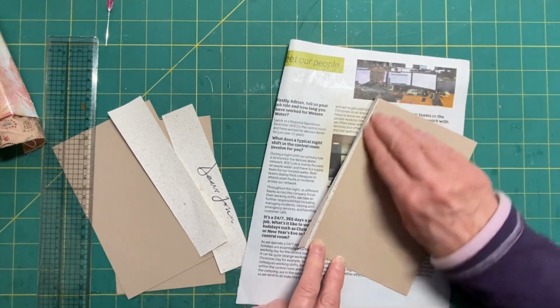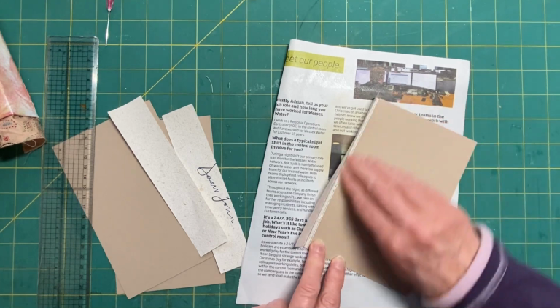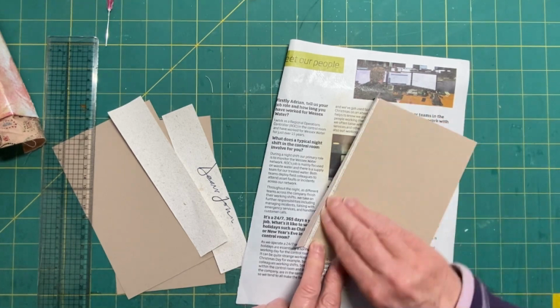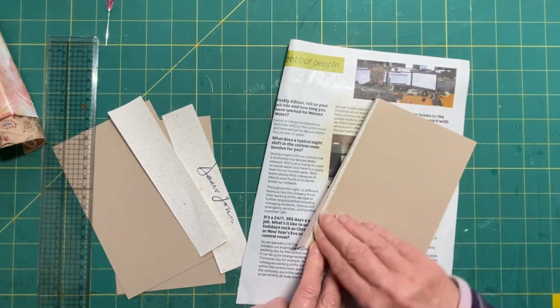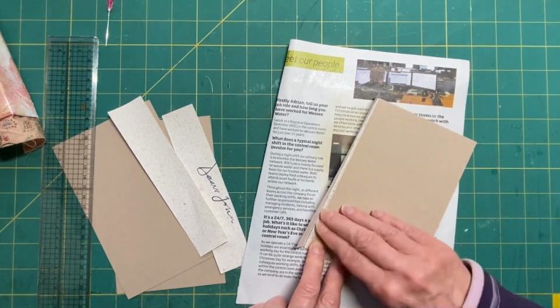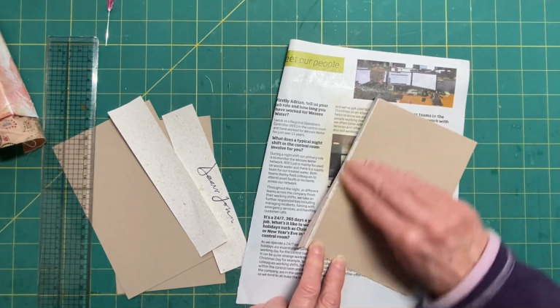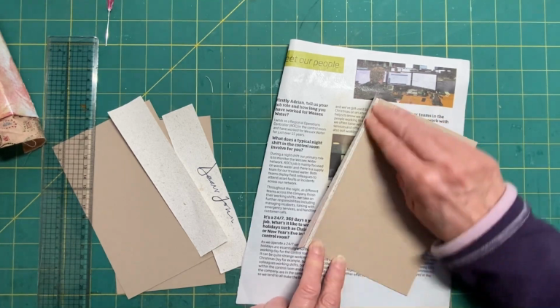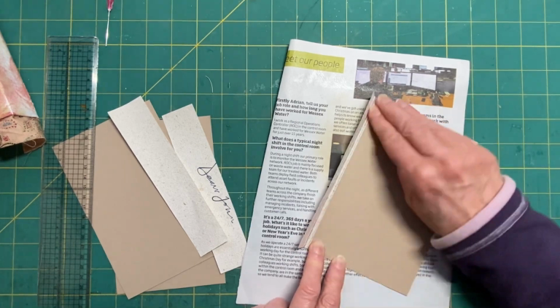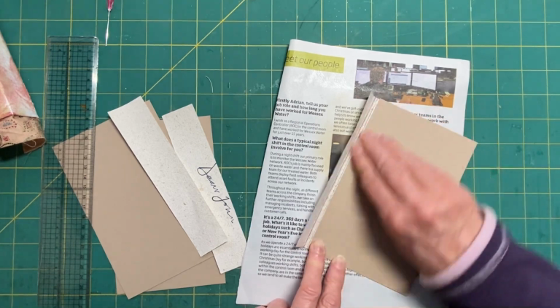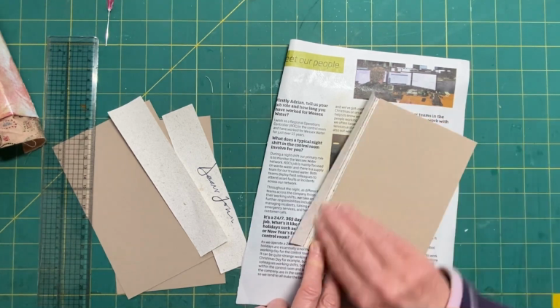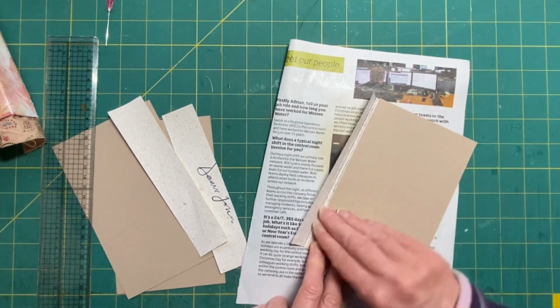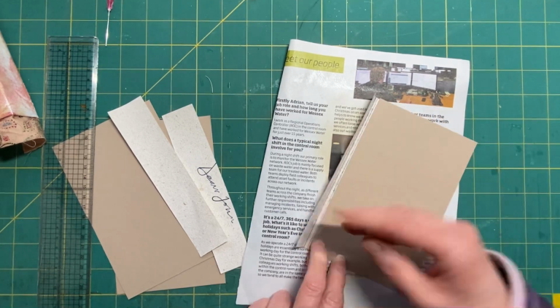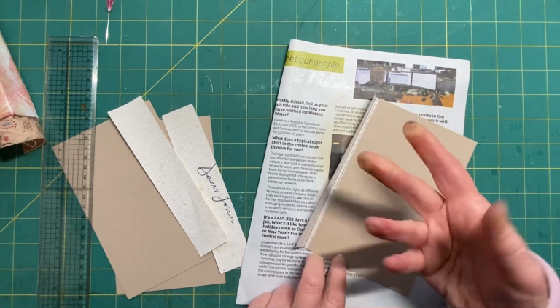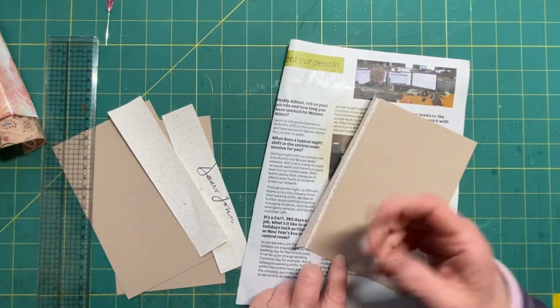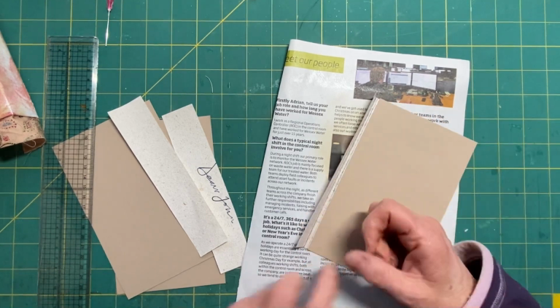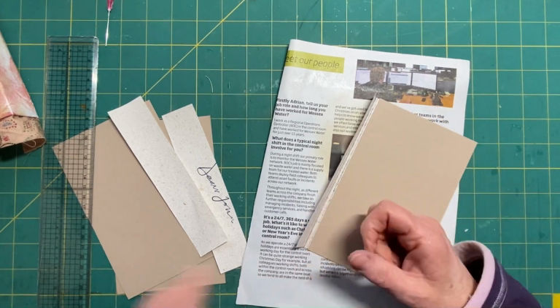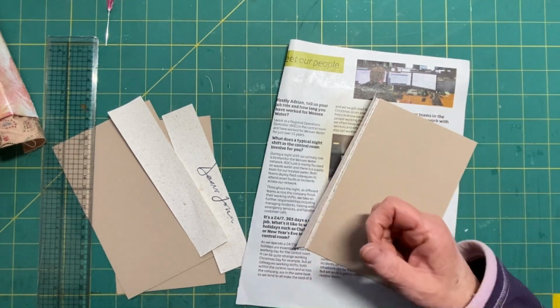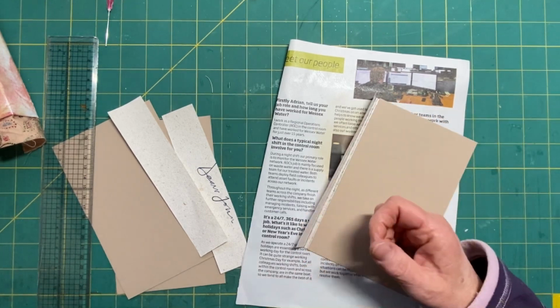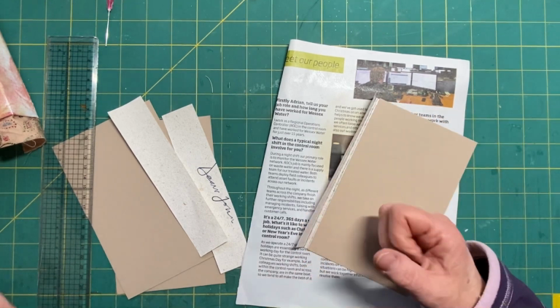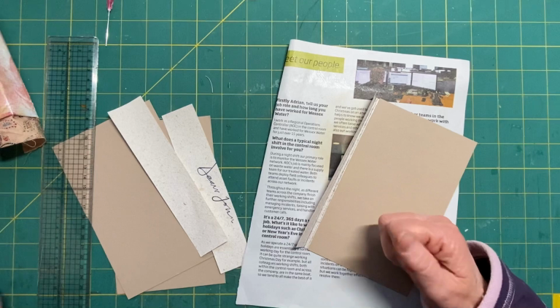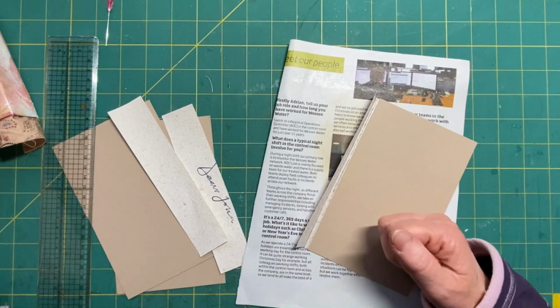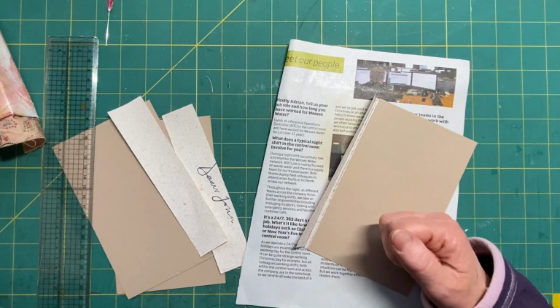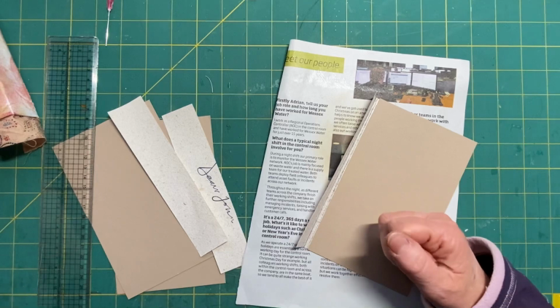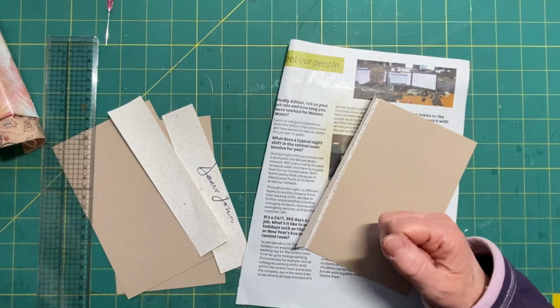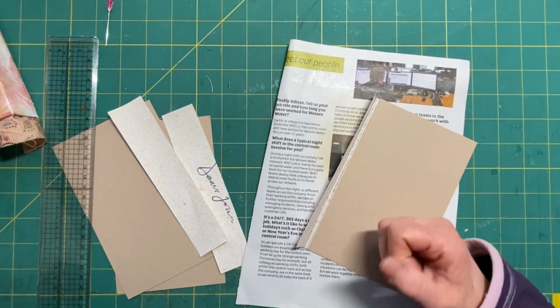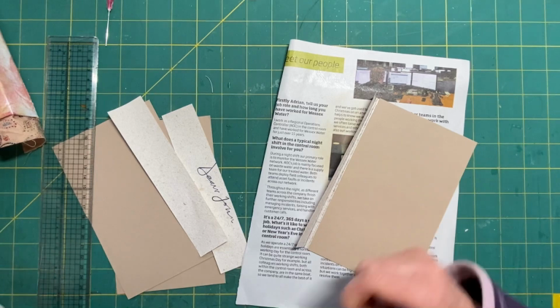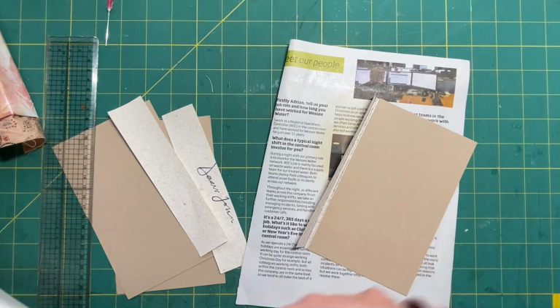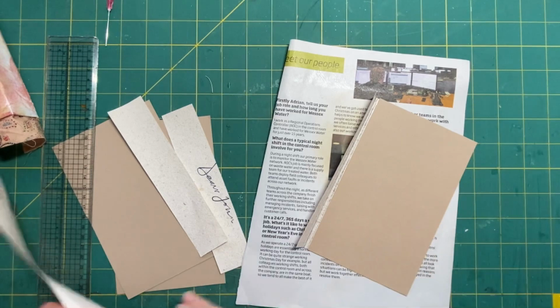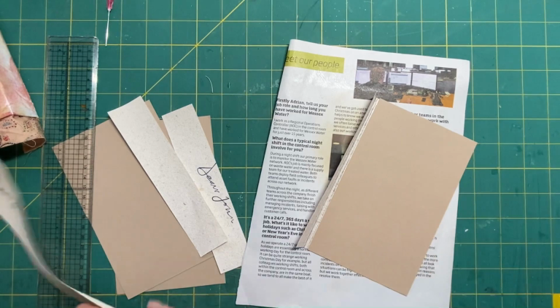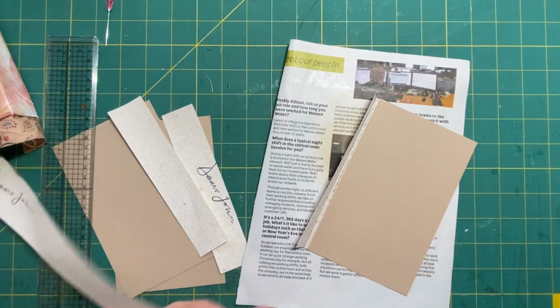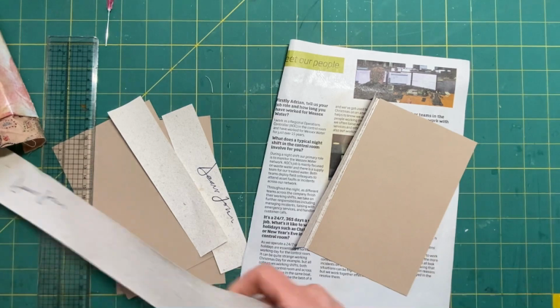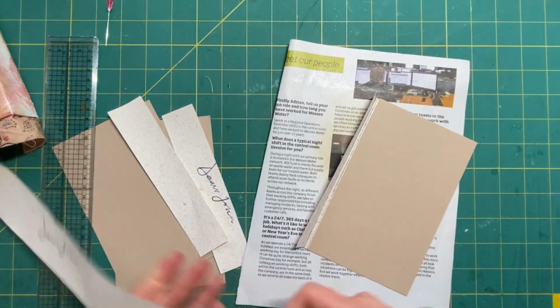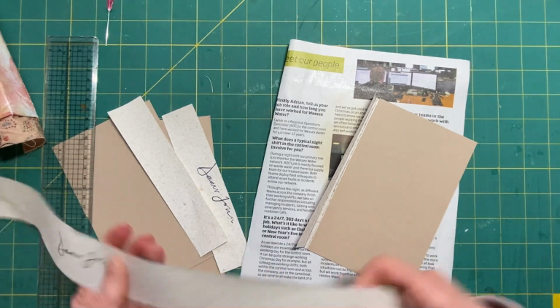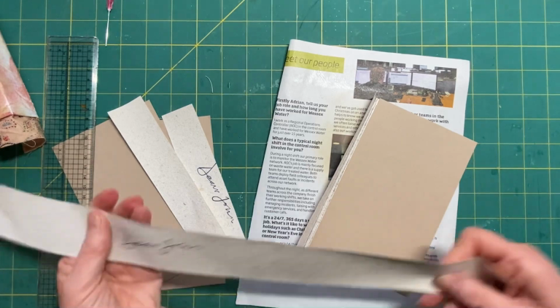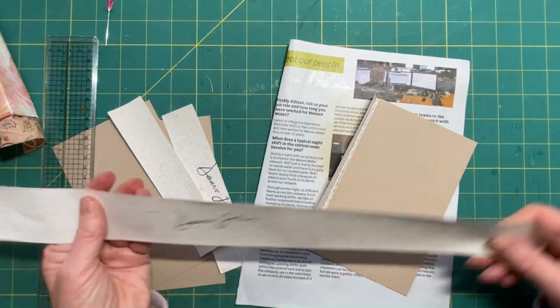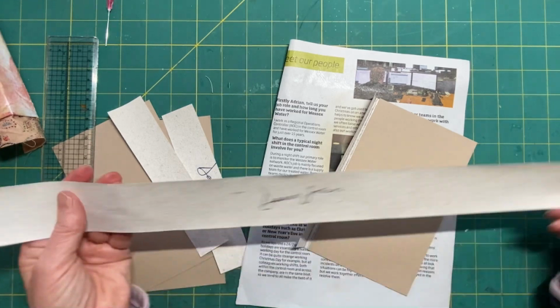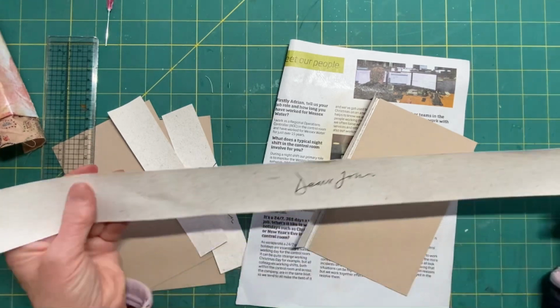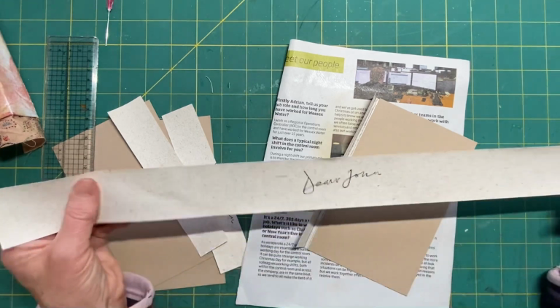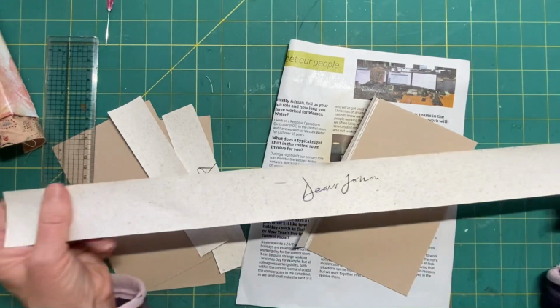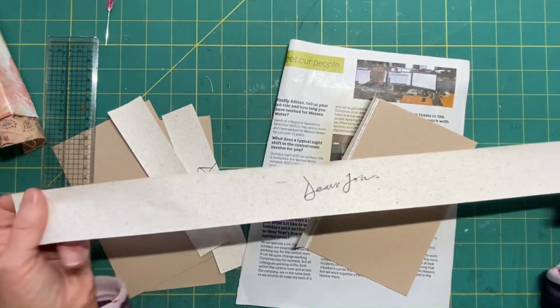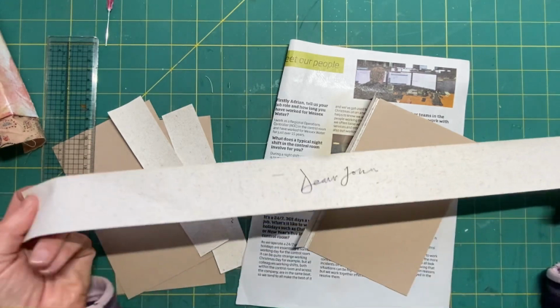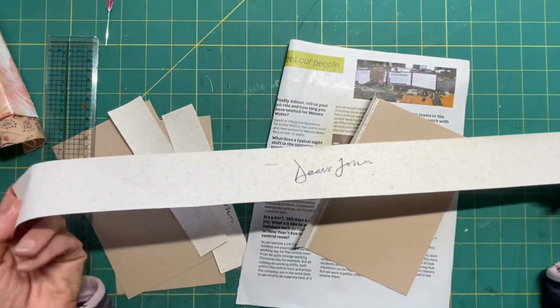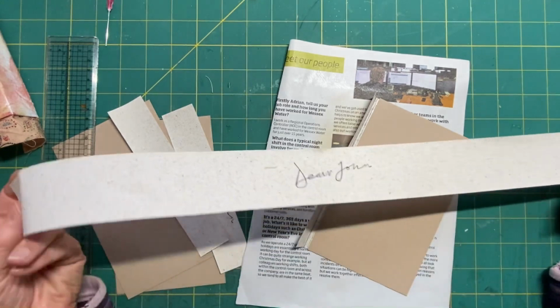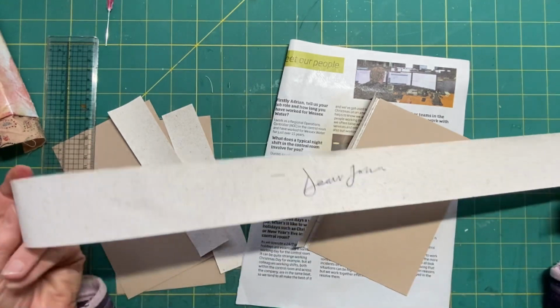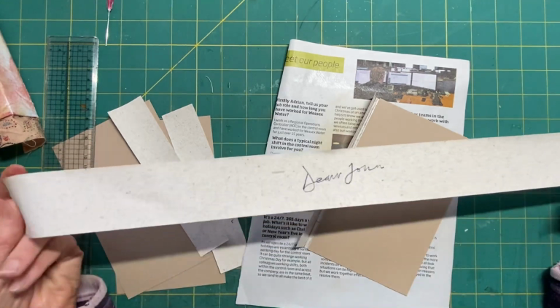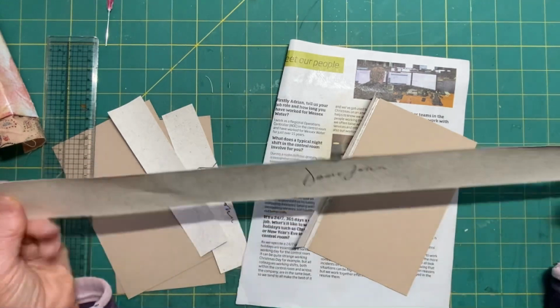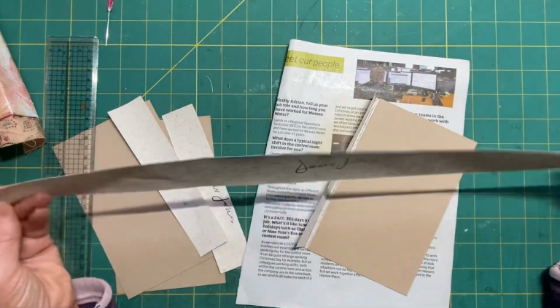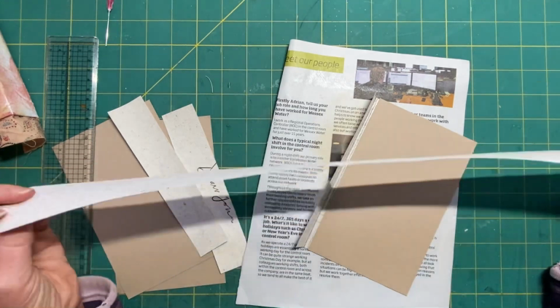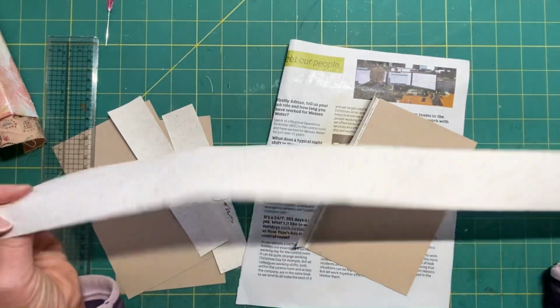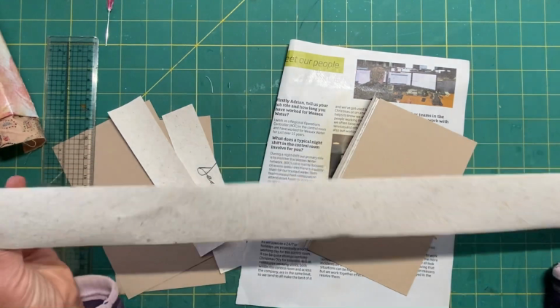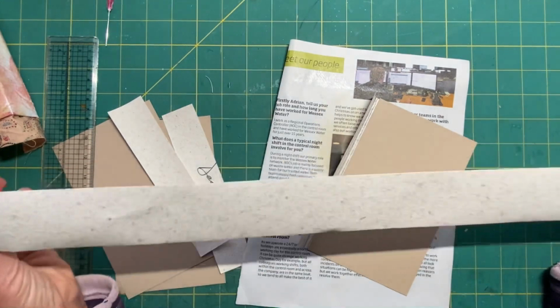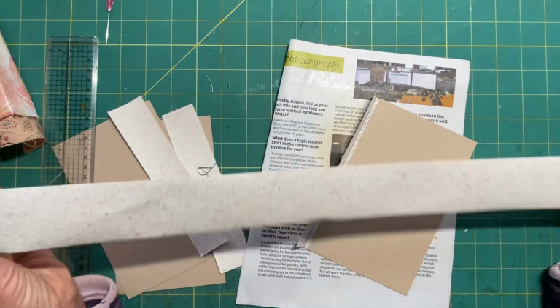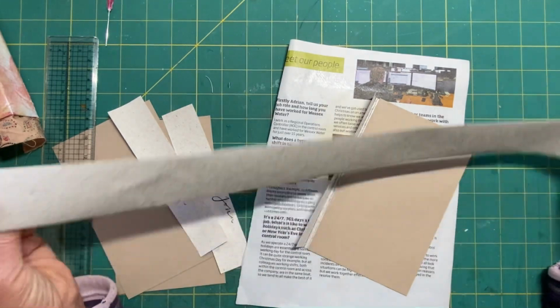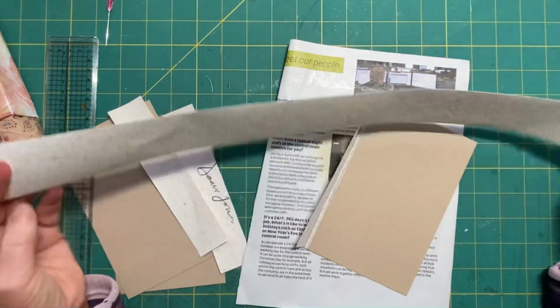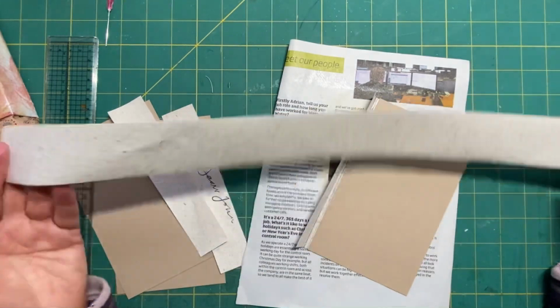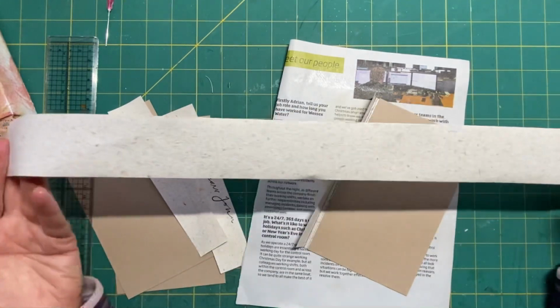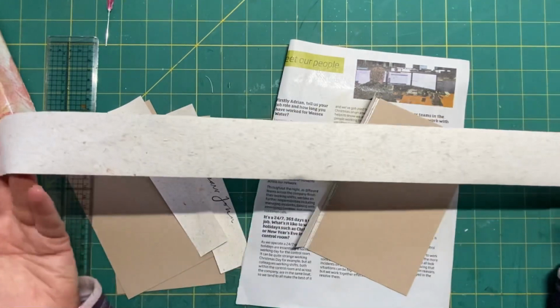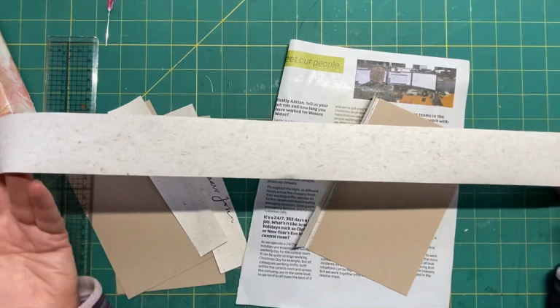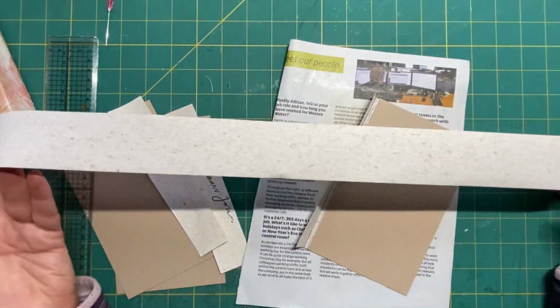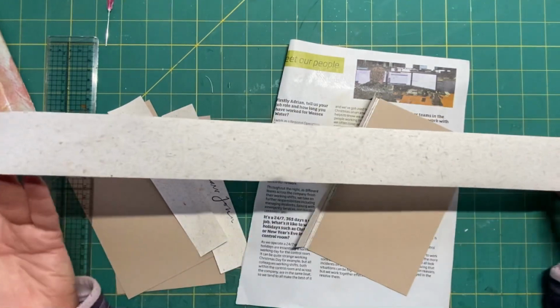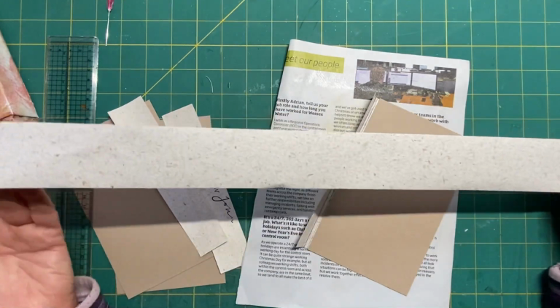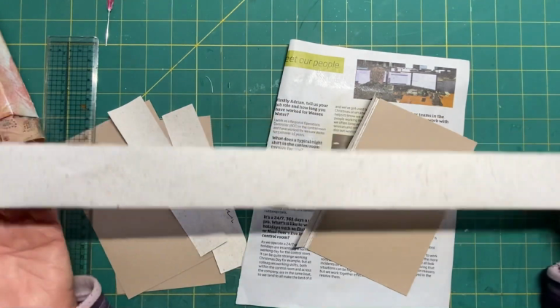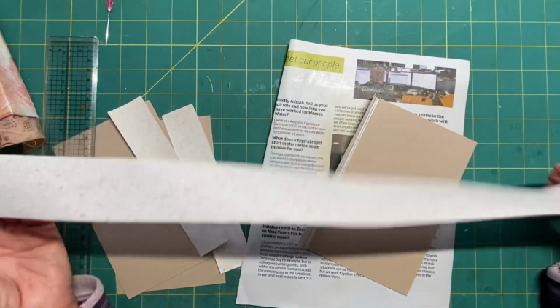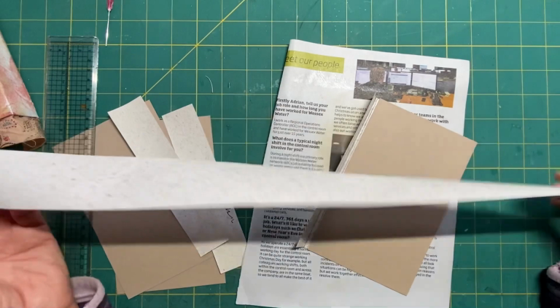It says 'dear john' on it and it came in lengths like this. It's quite strong and it's got lots of fibres in it, so I'm thinking it's going to be pretty tough.